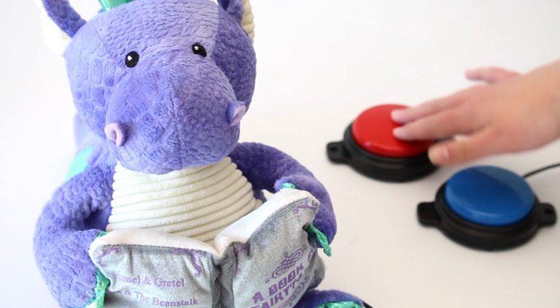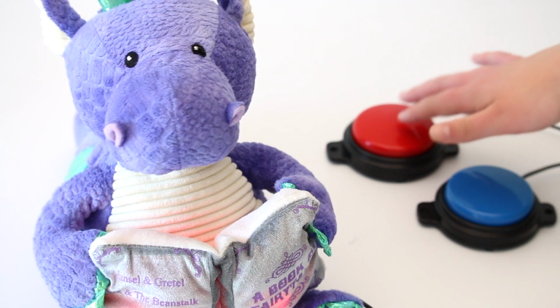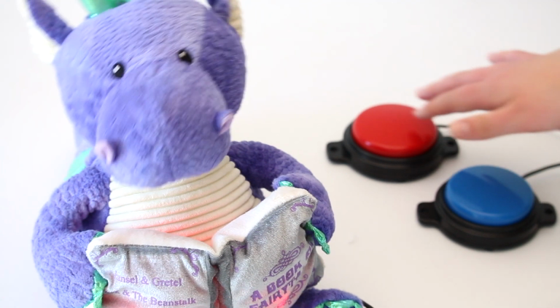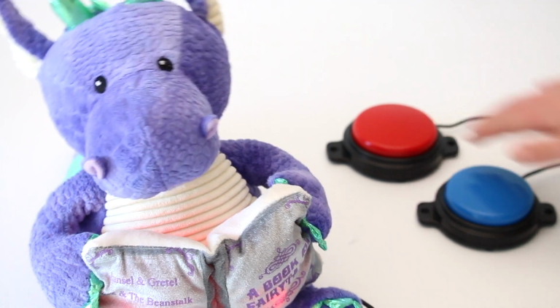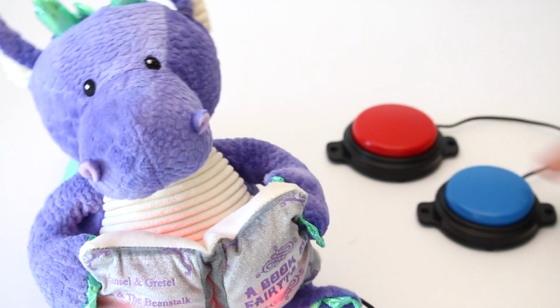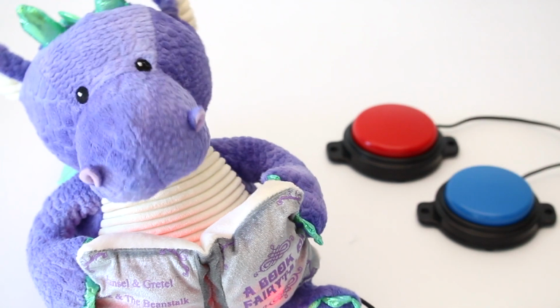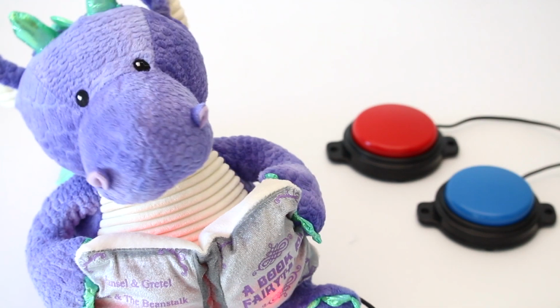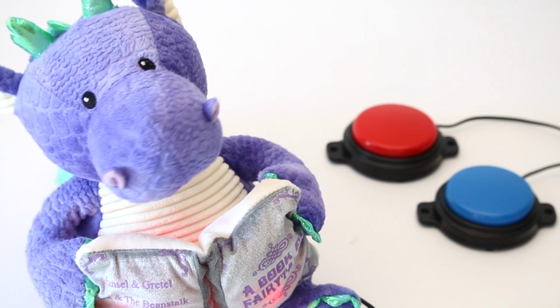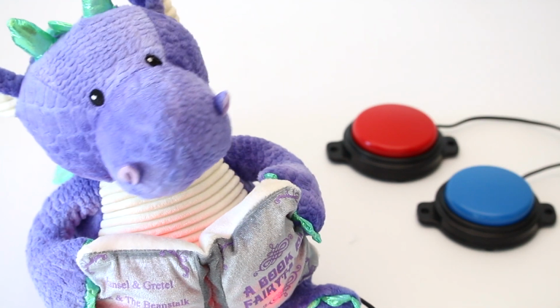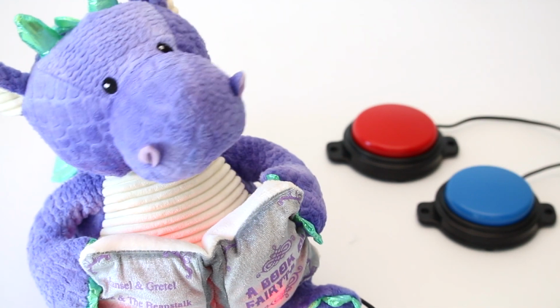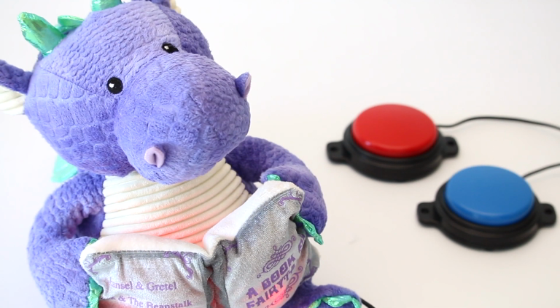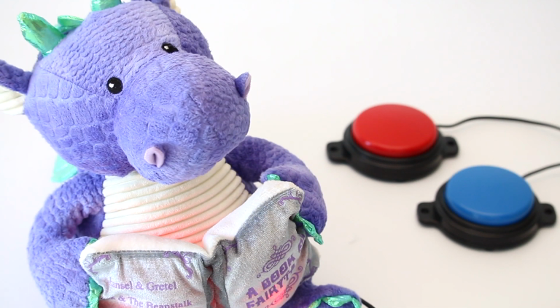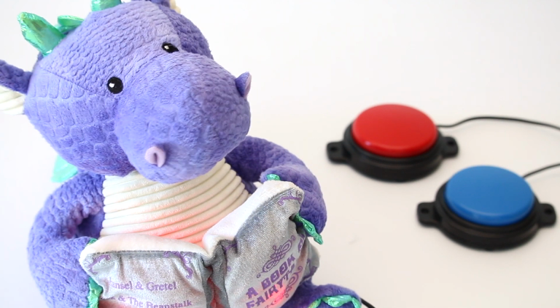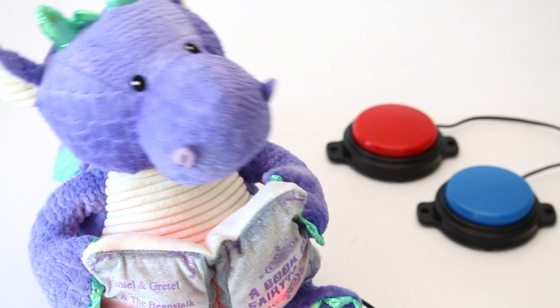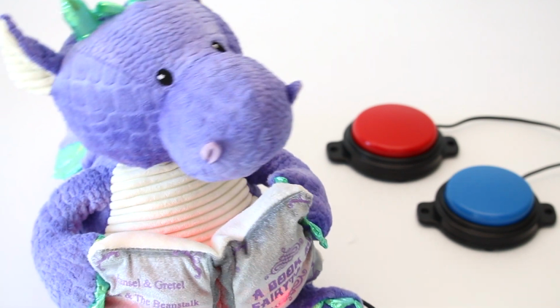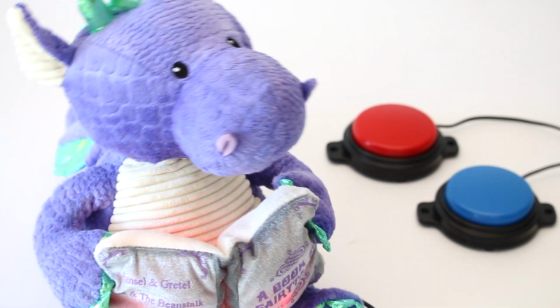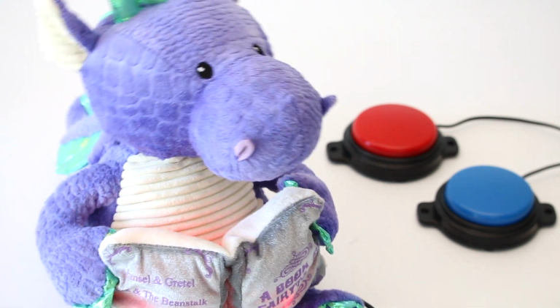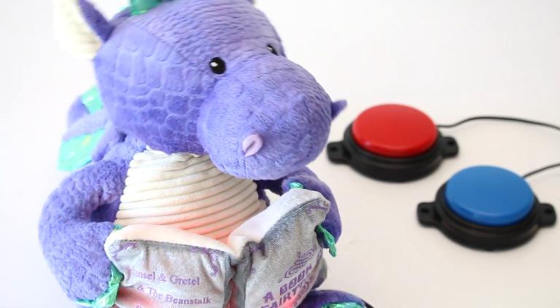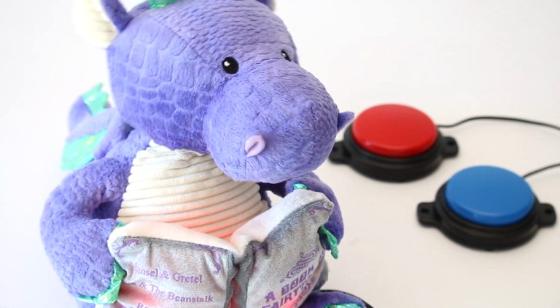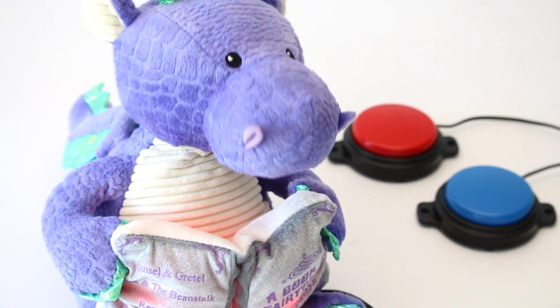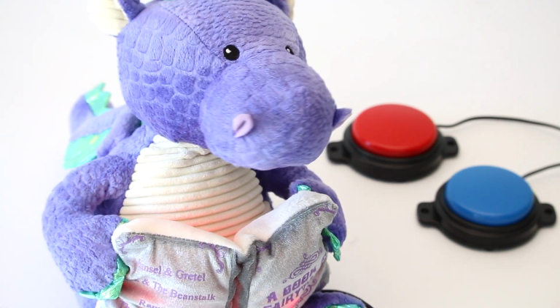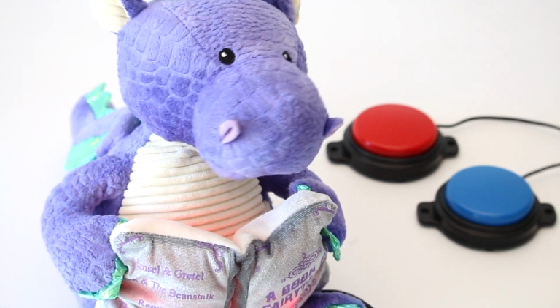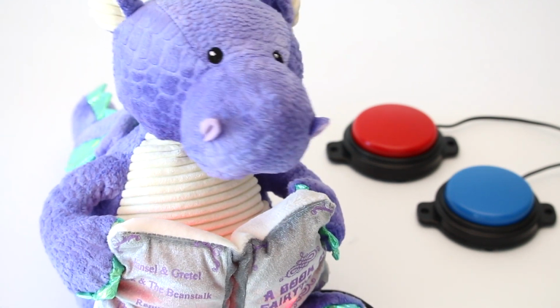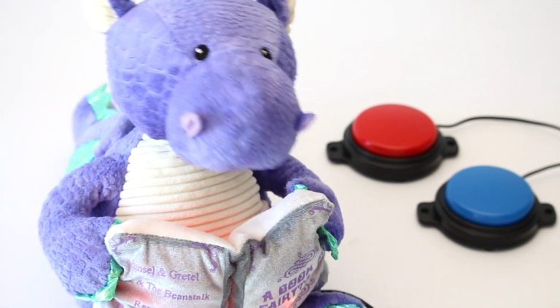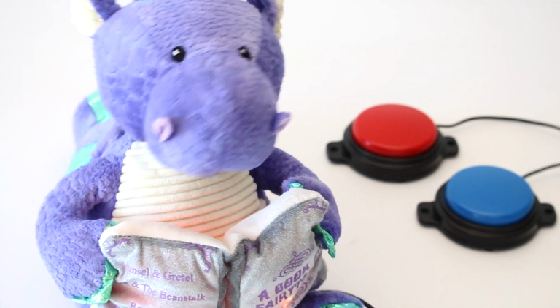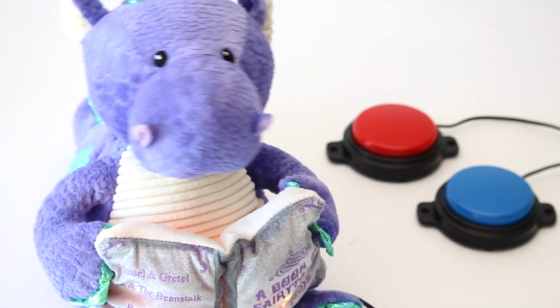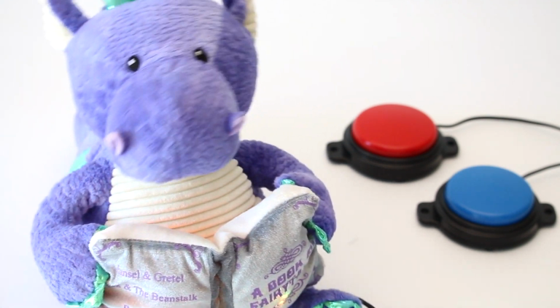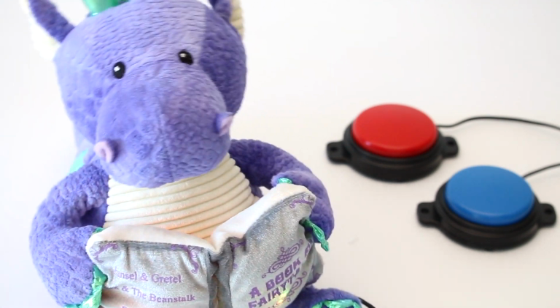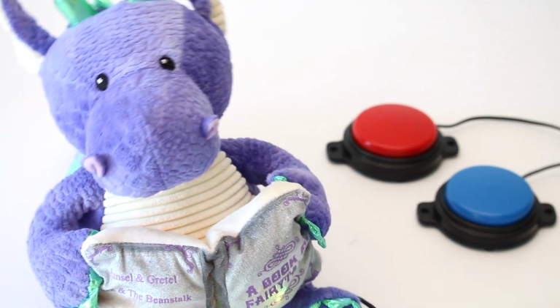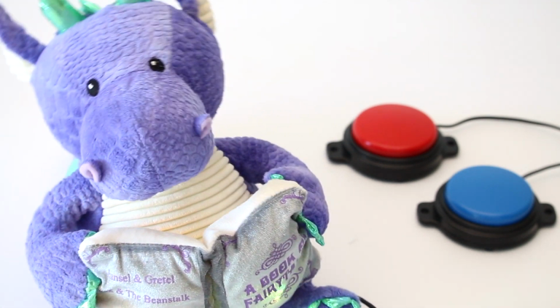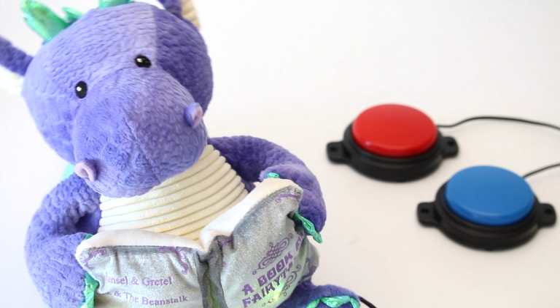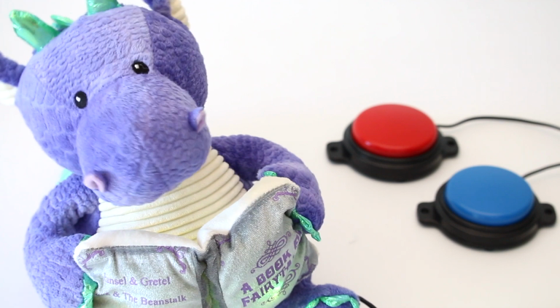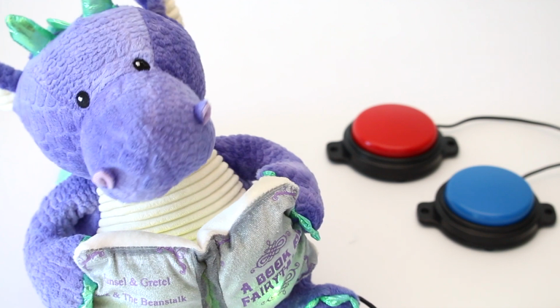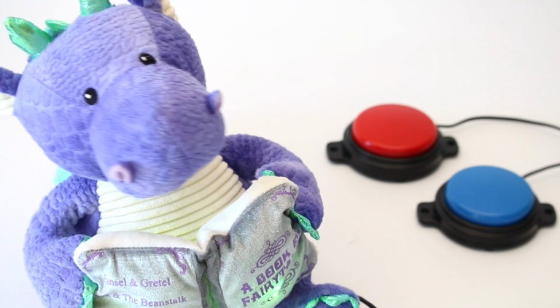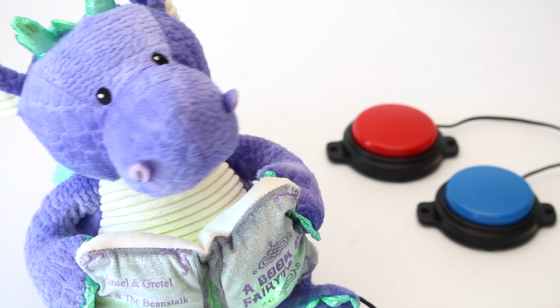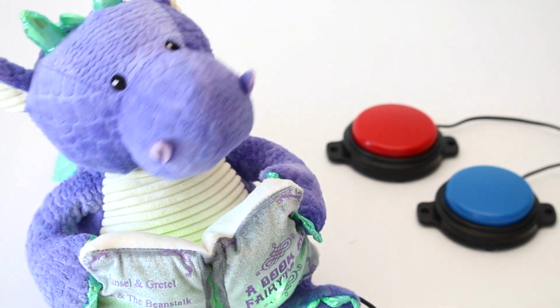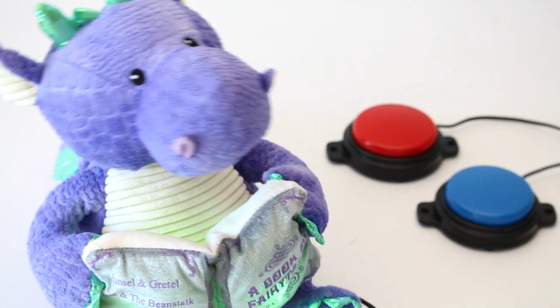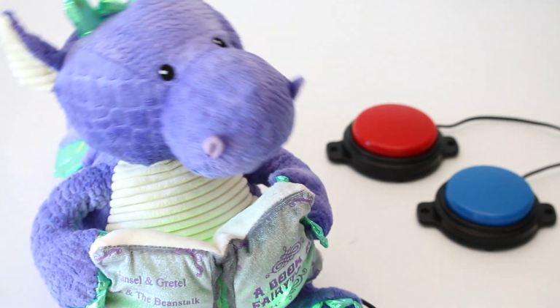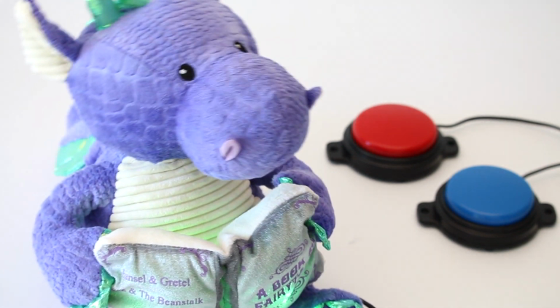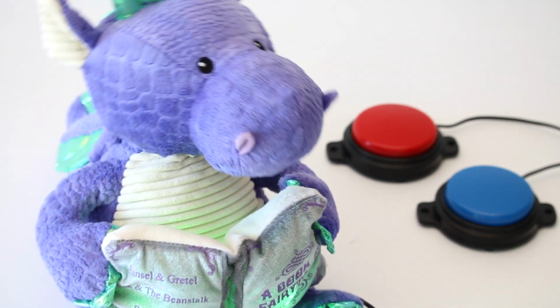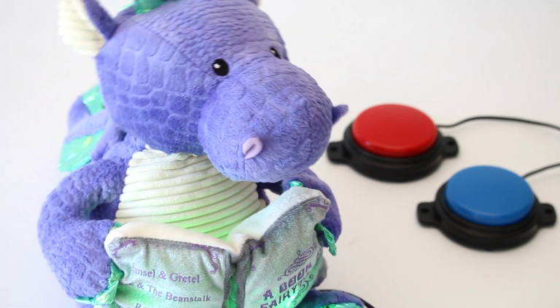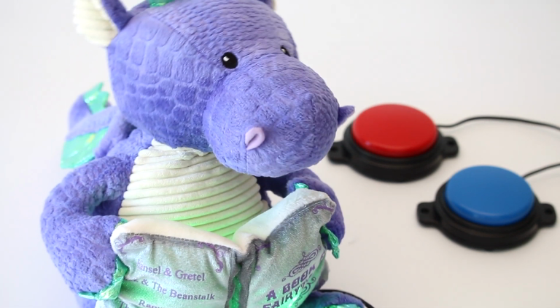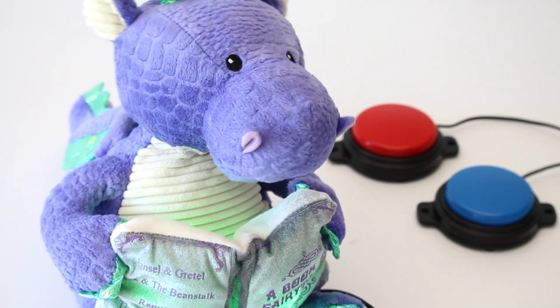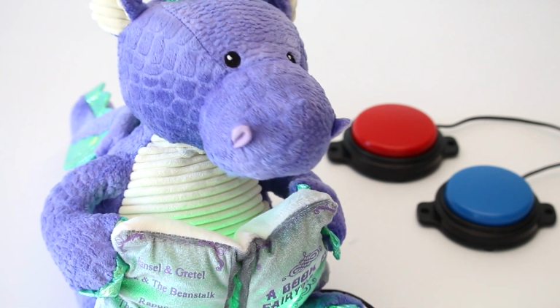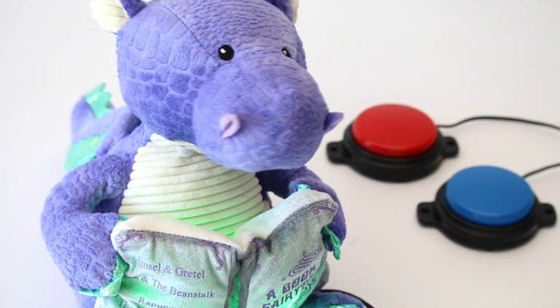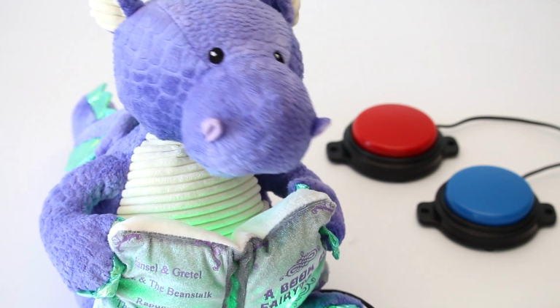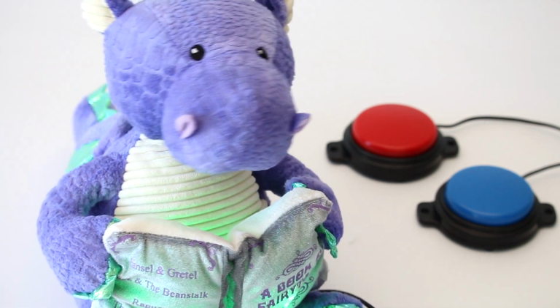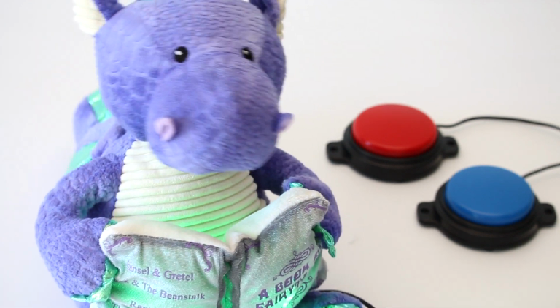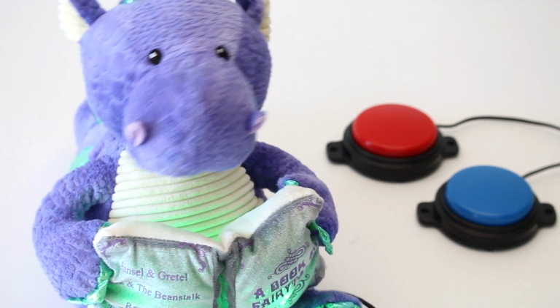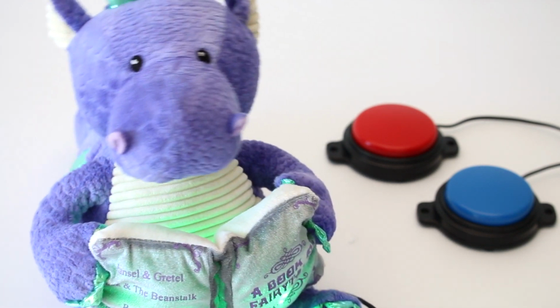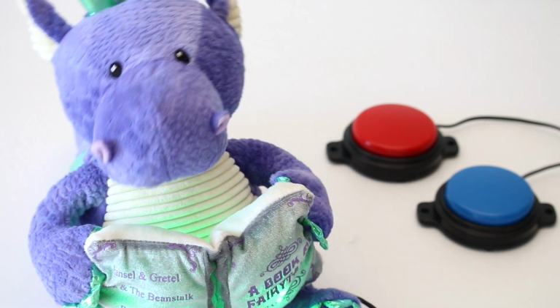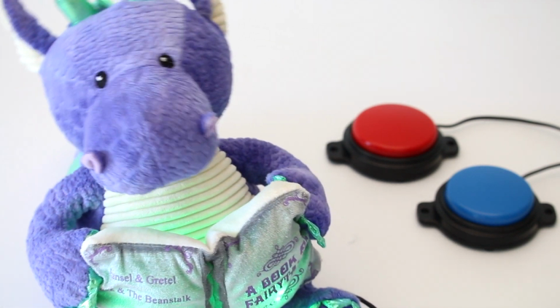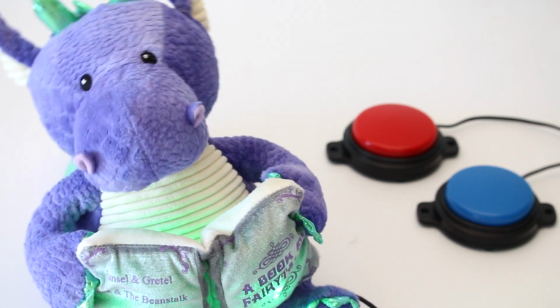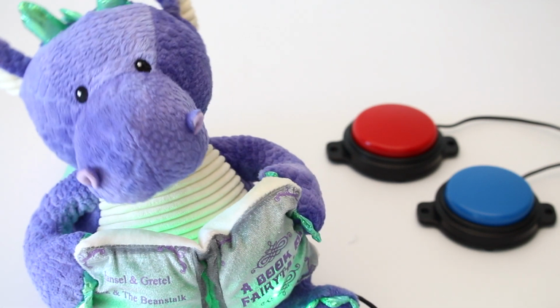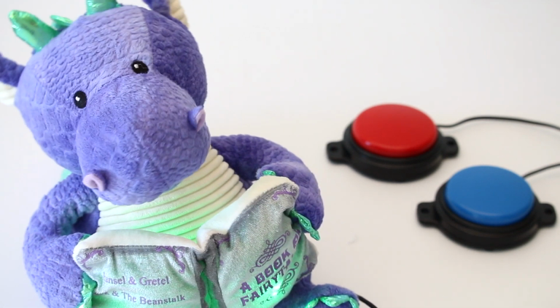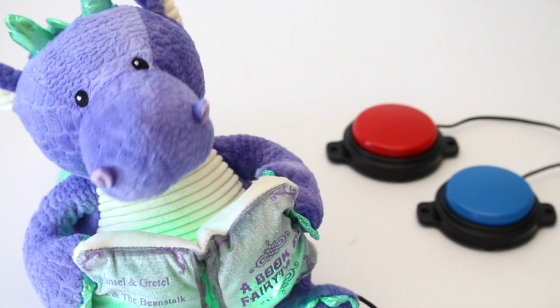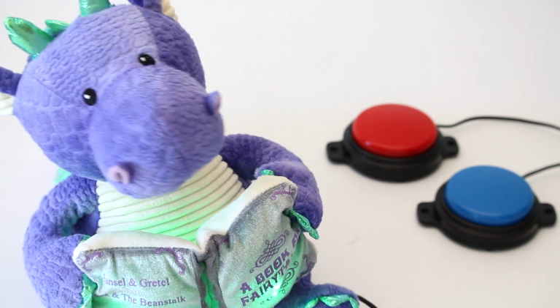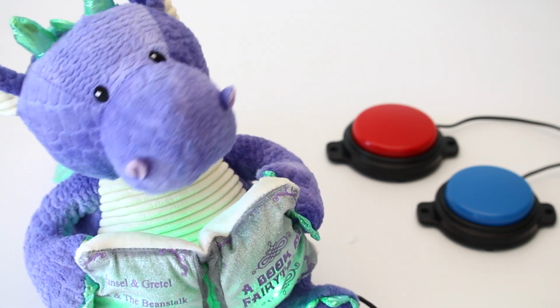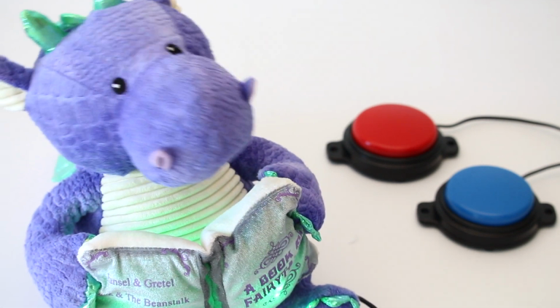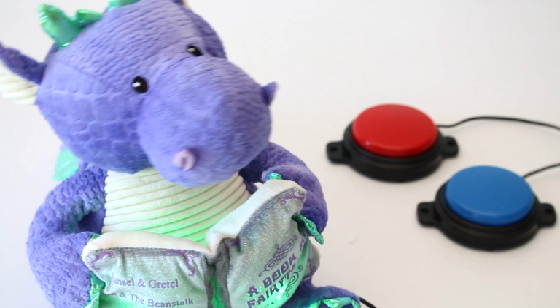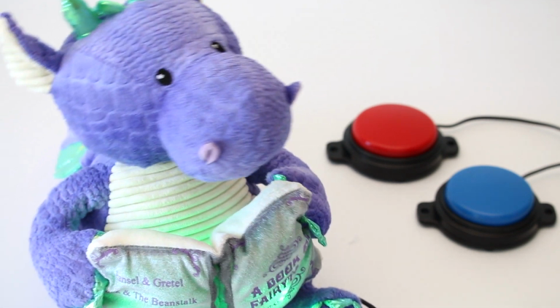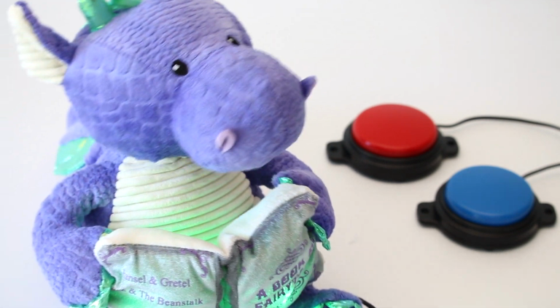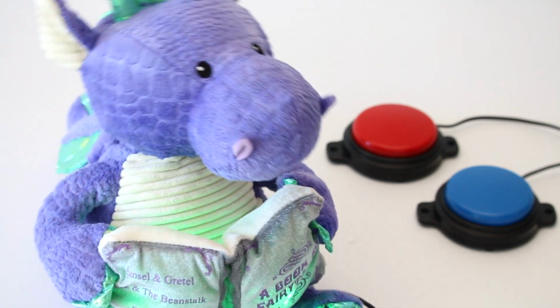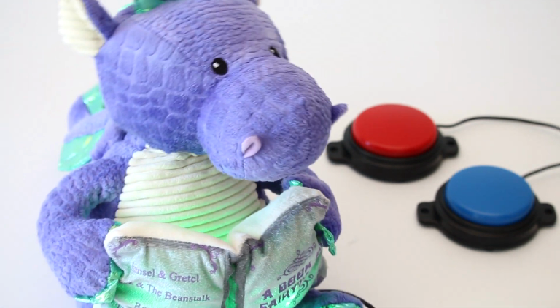Hello there. I'm Dalton, the storytelling dragon, and I'm going to read you some of my favorite fairy tales.